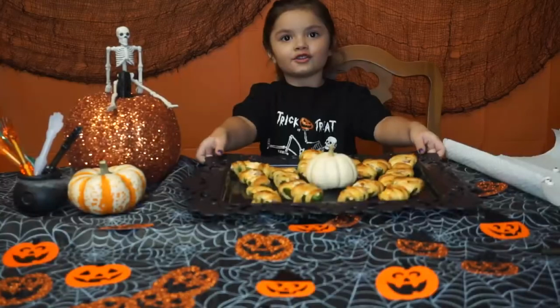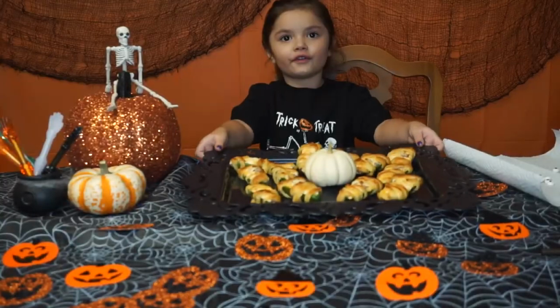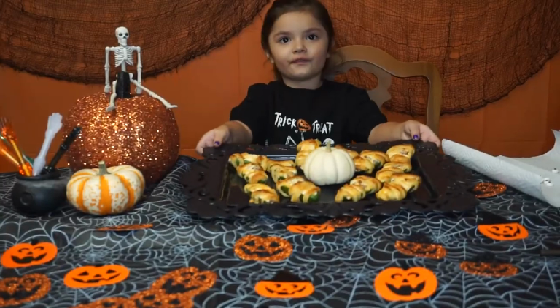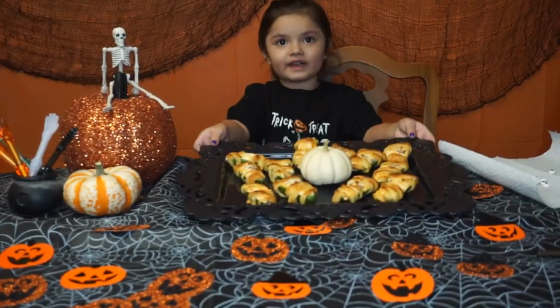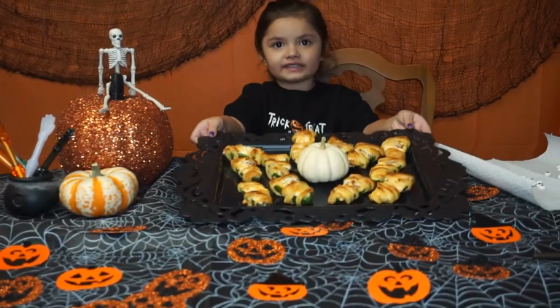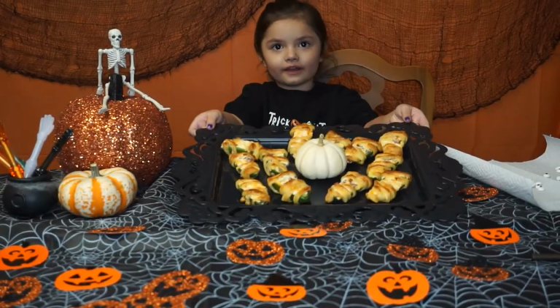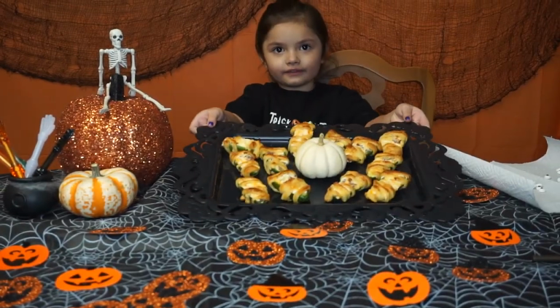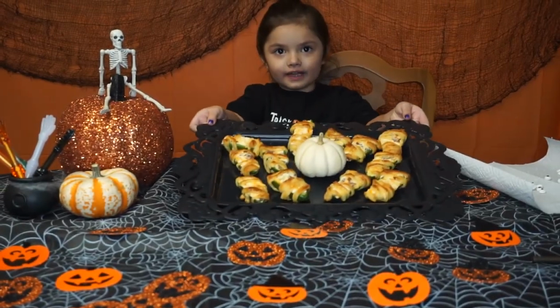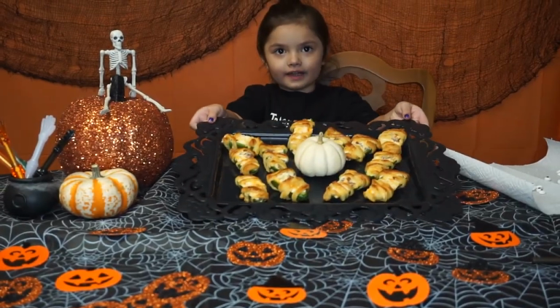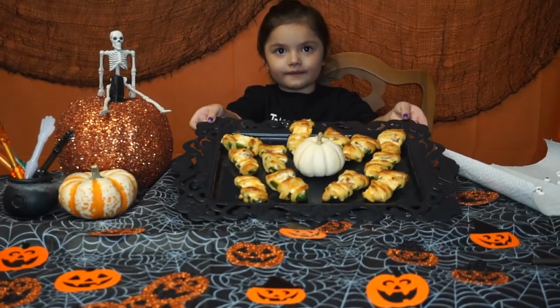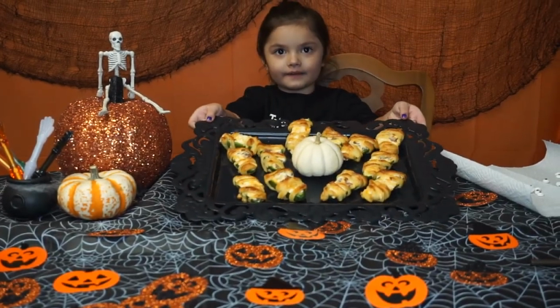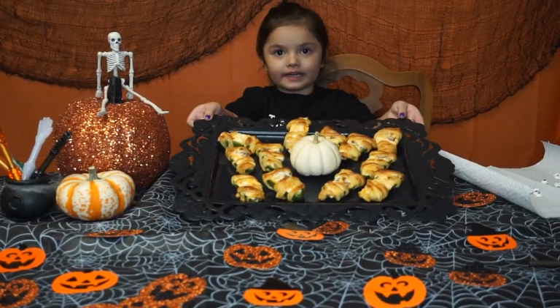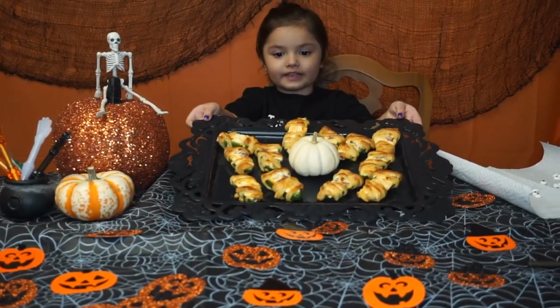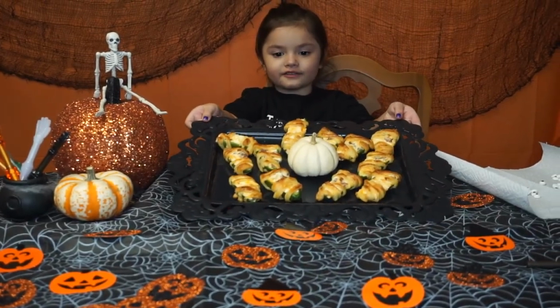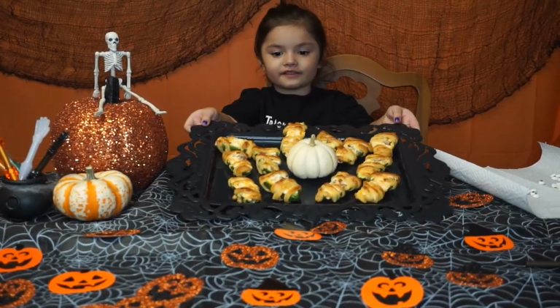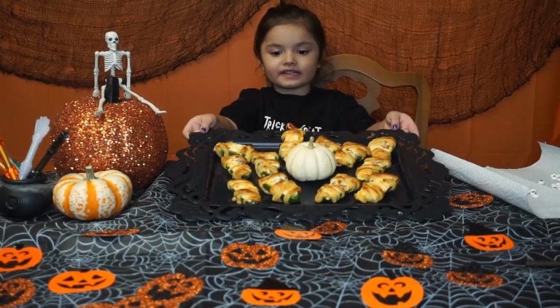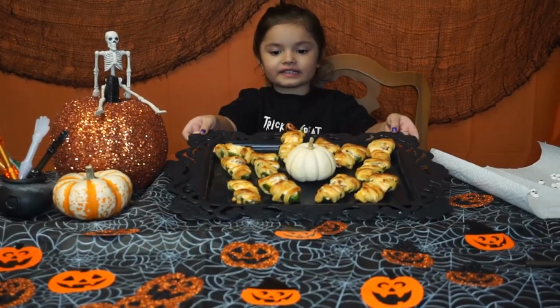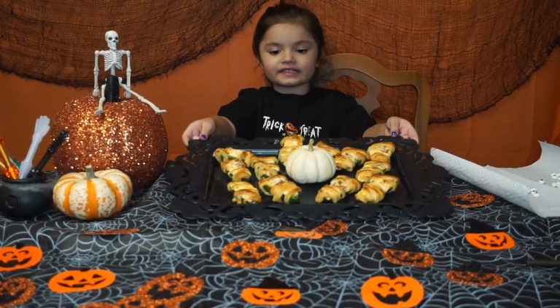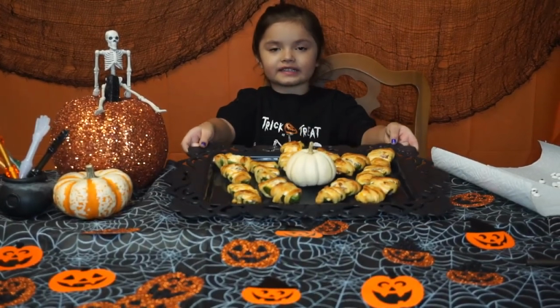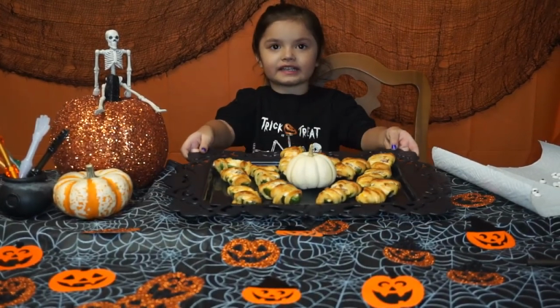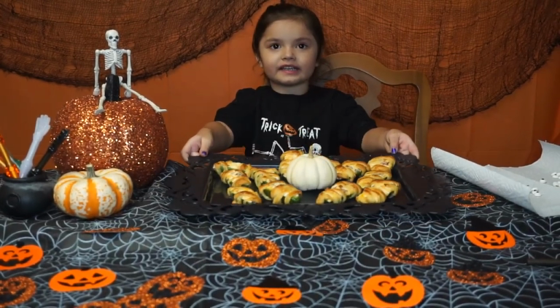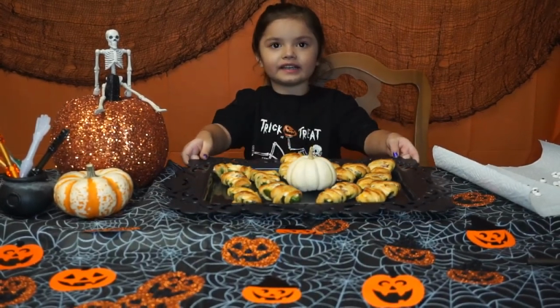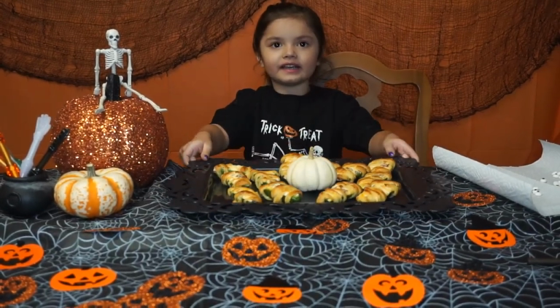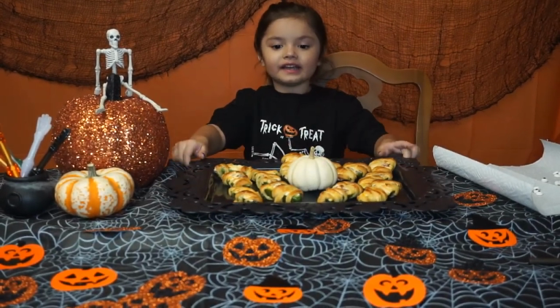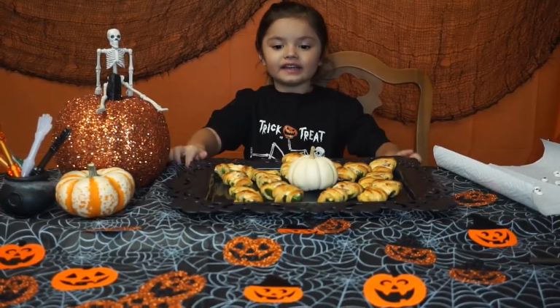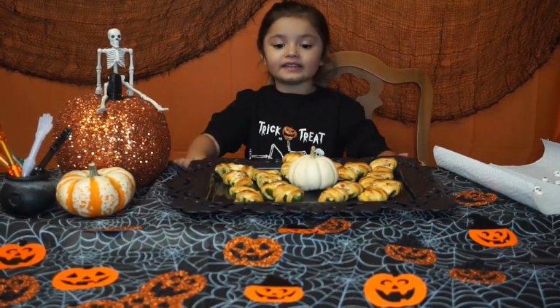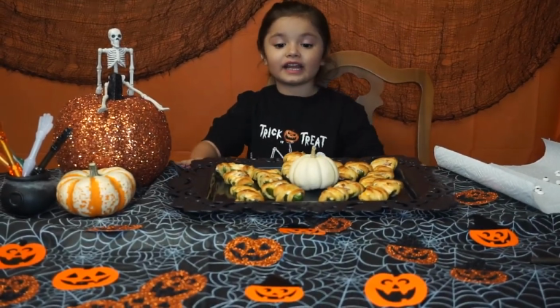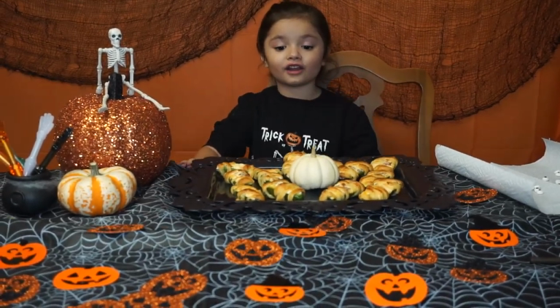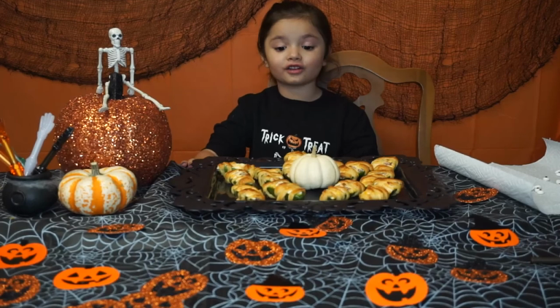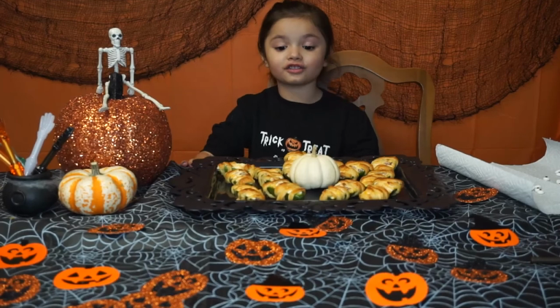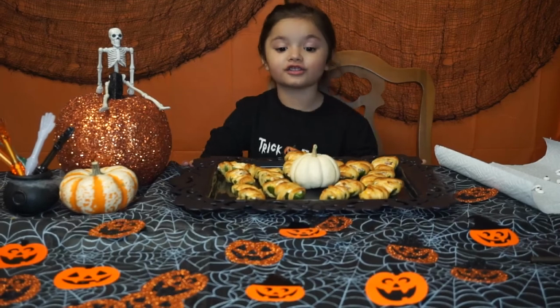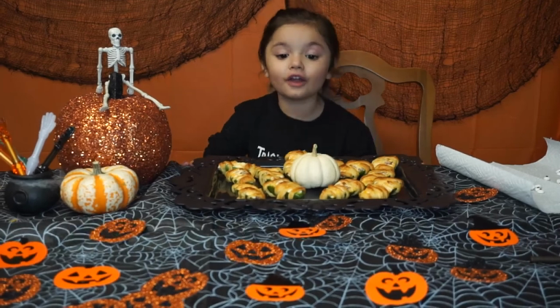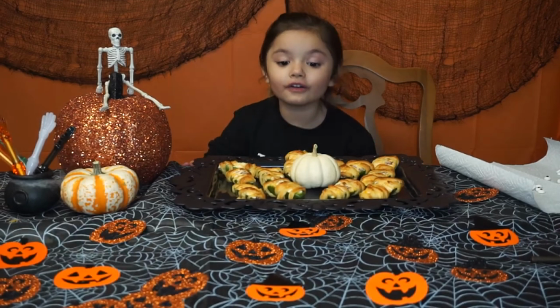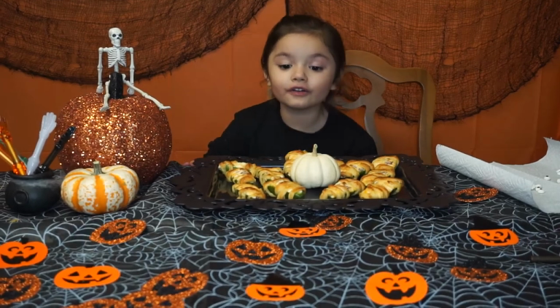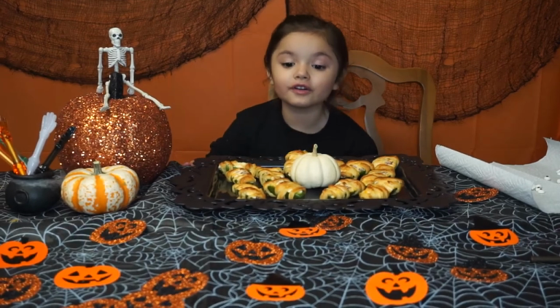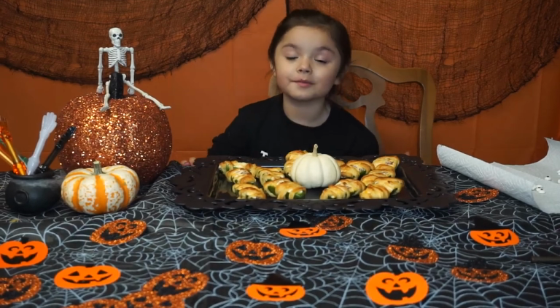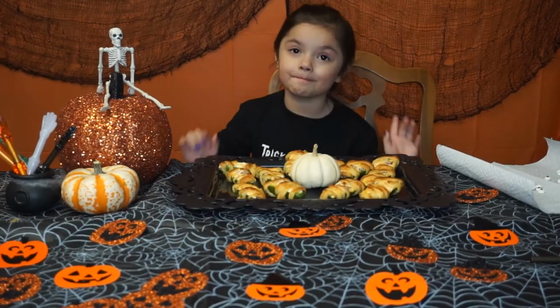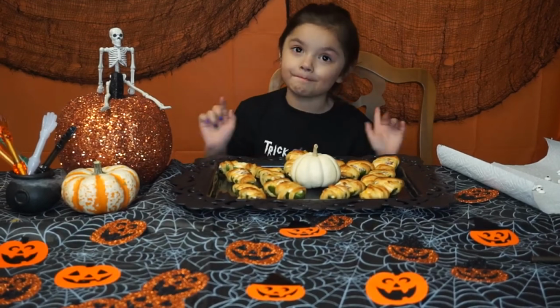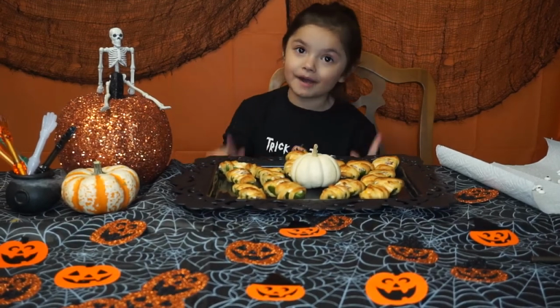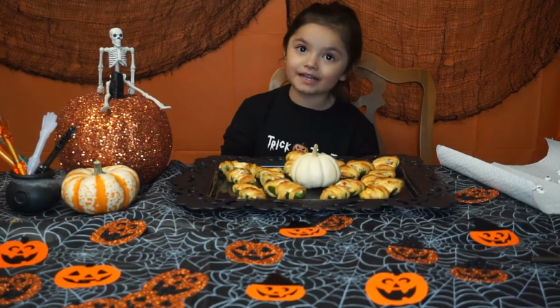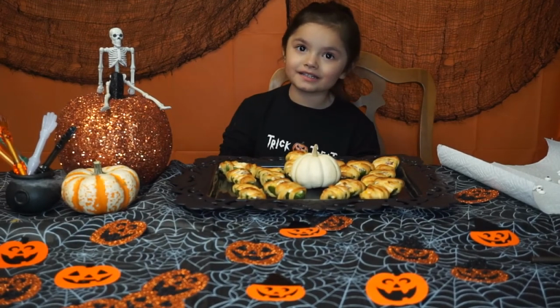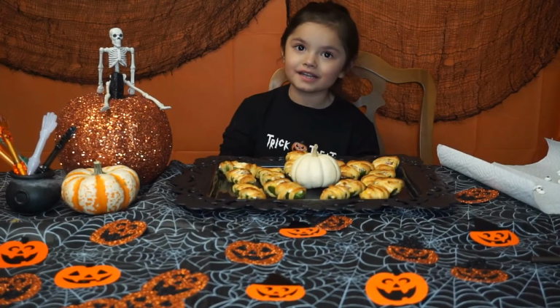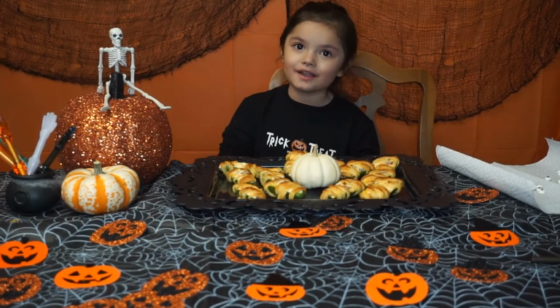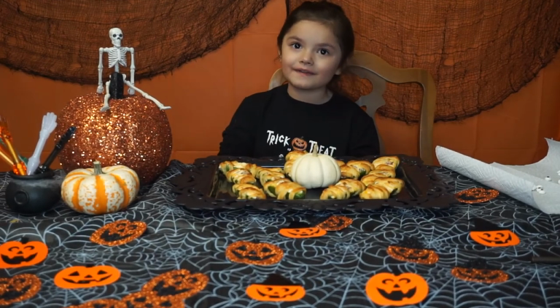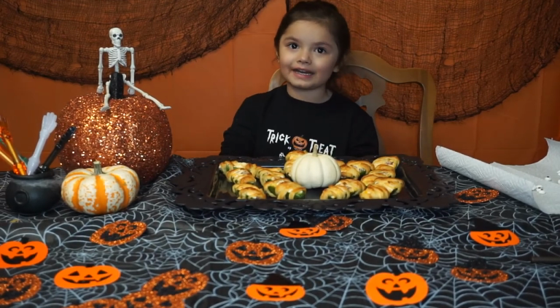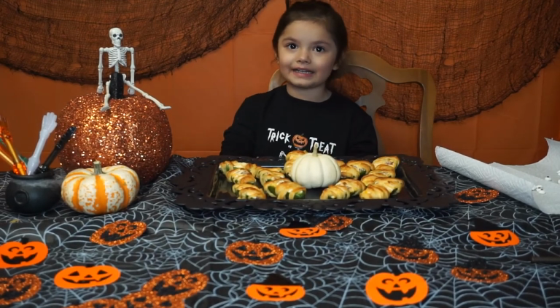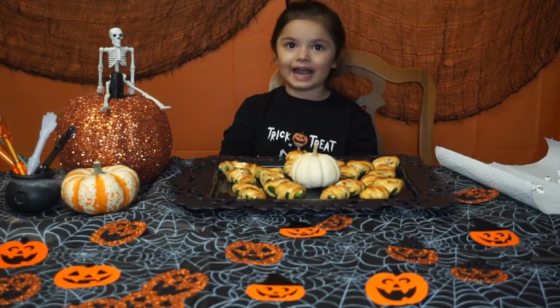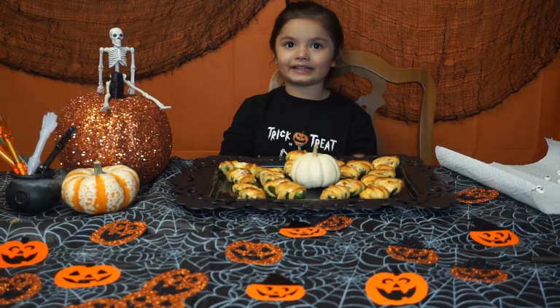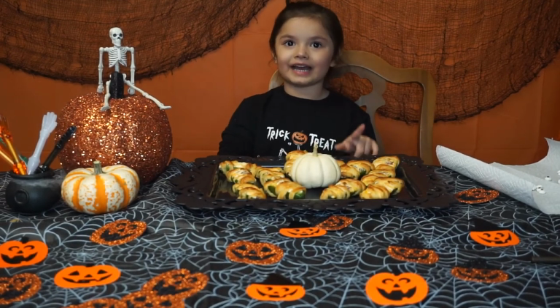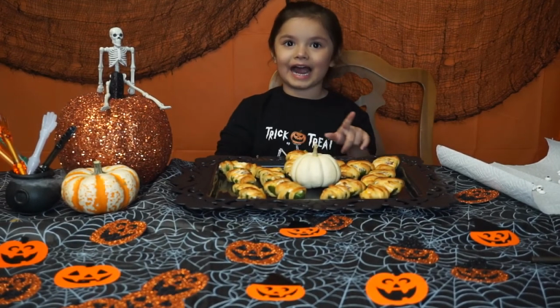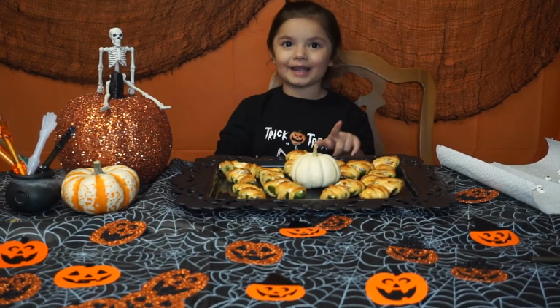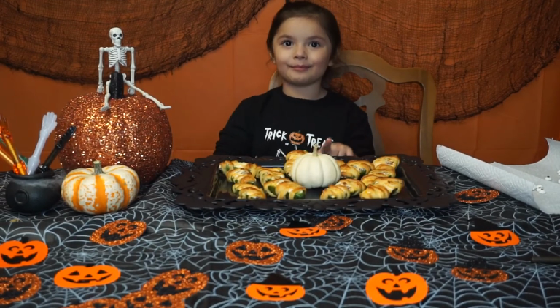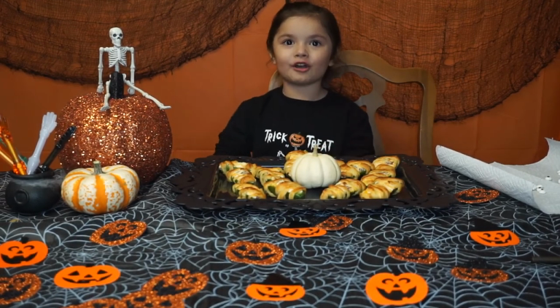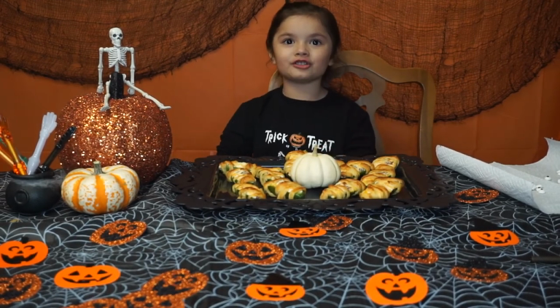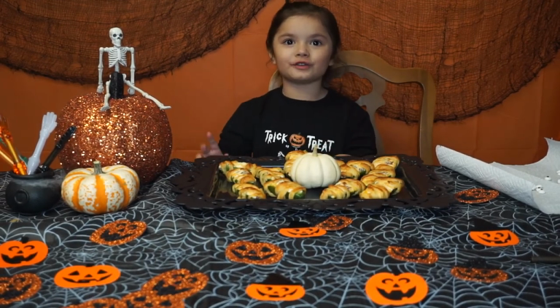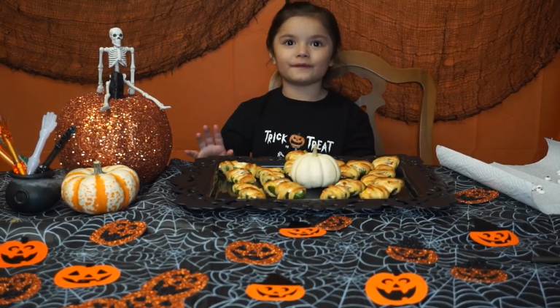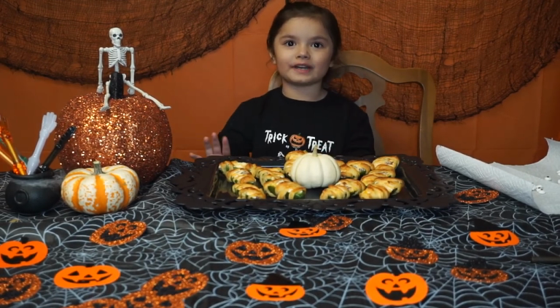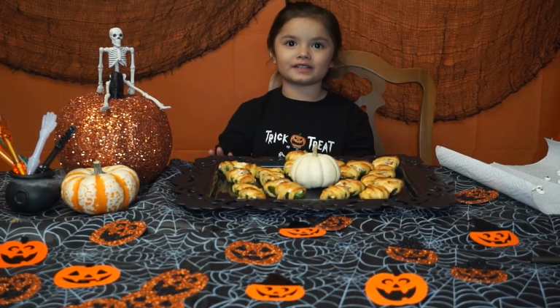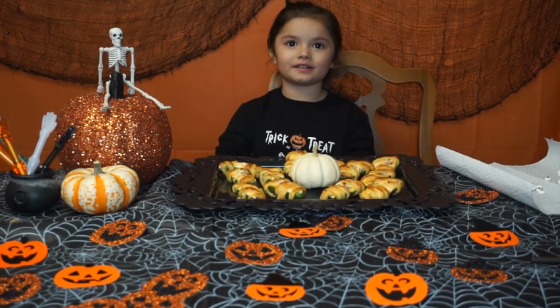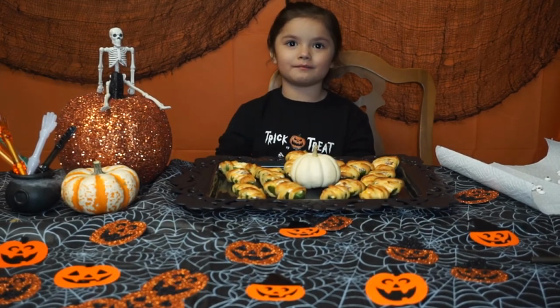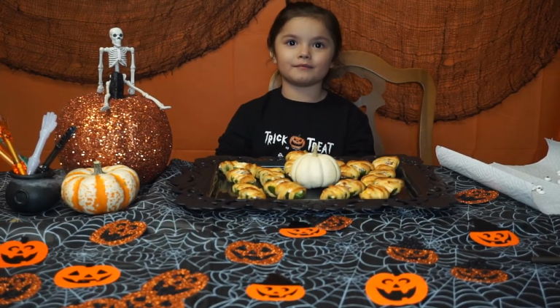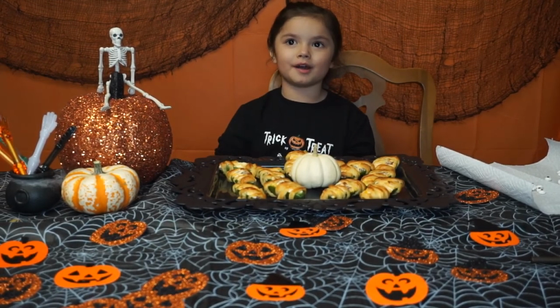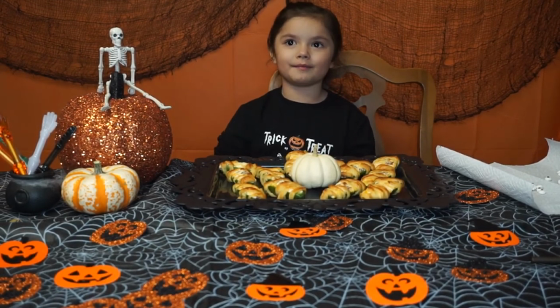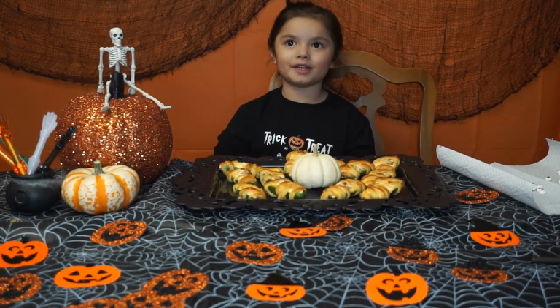They're fresh out of the oven — they look so good! But you've got to add the eyeballs to finish the mummy look.